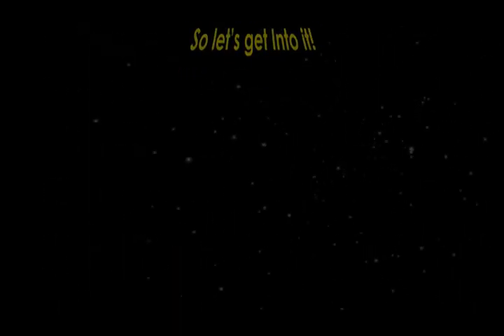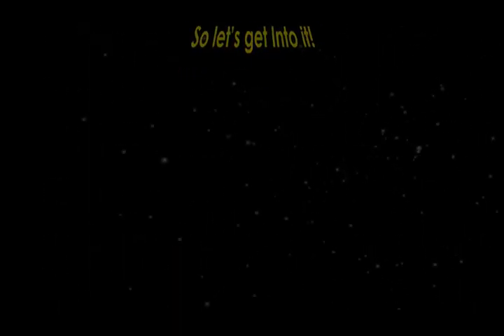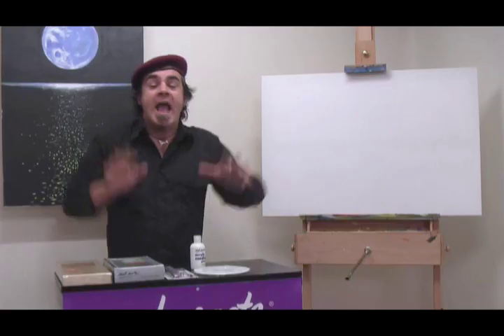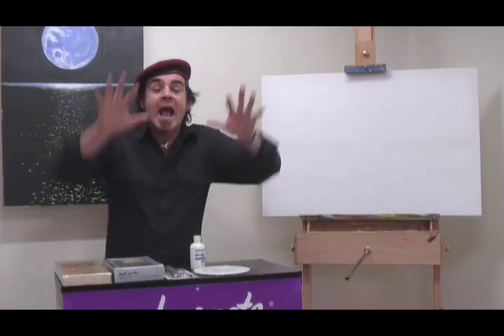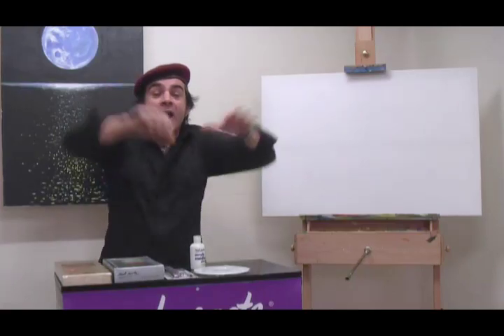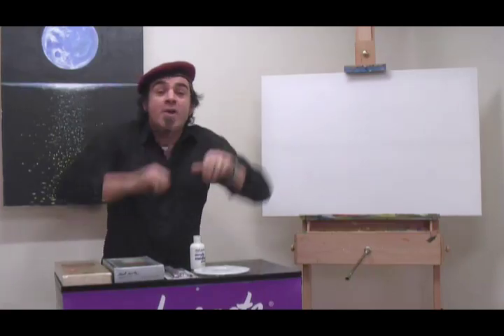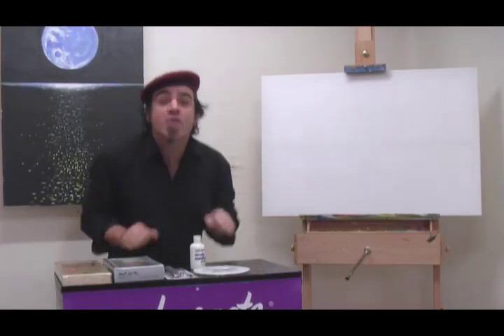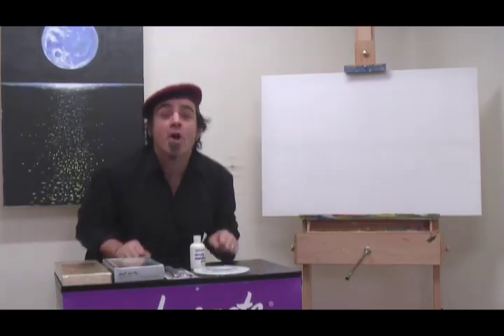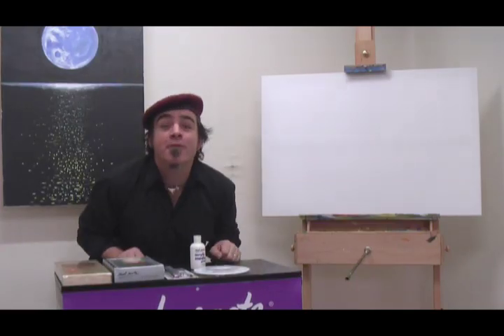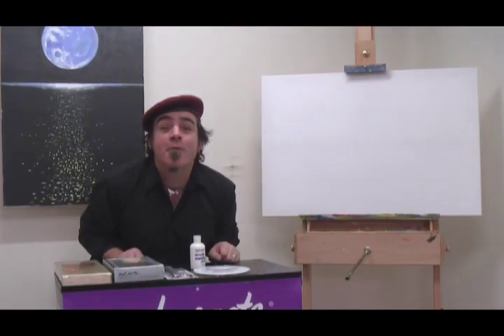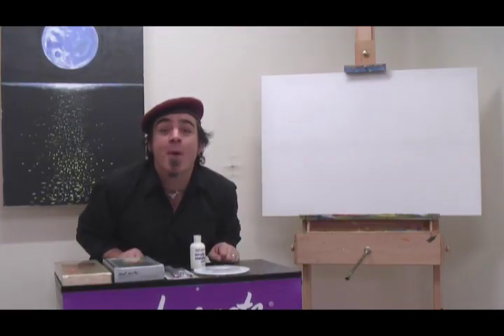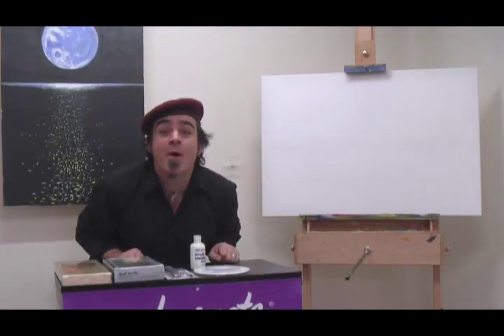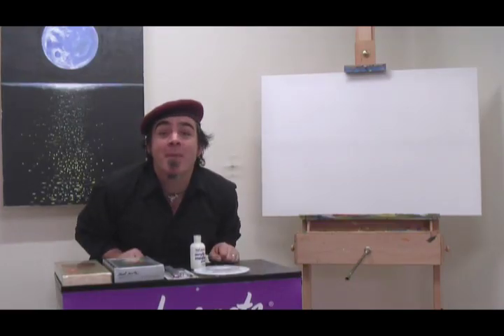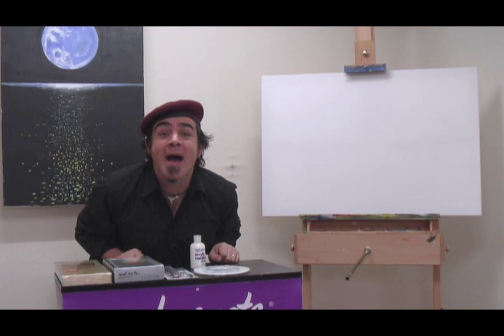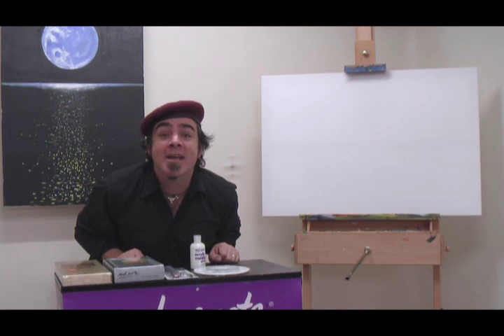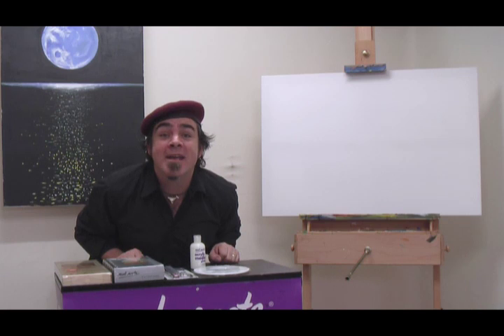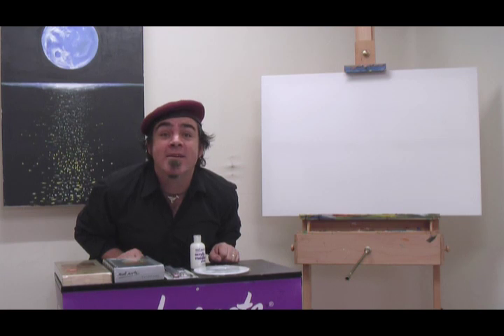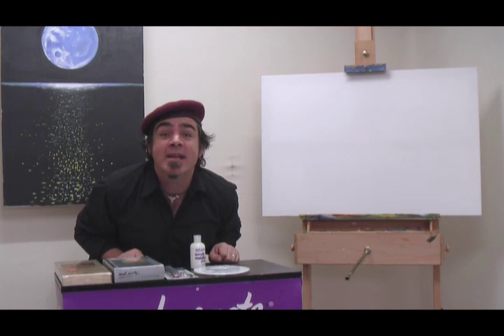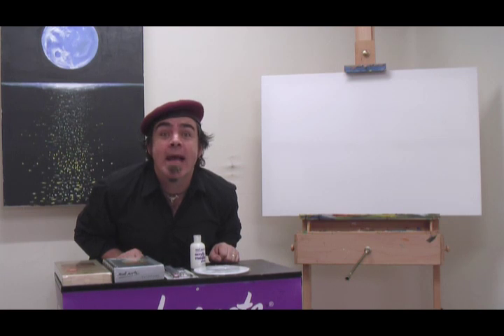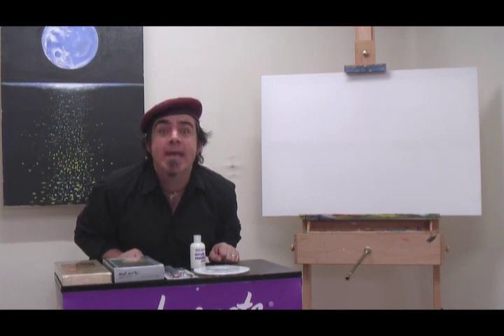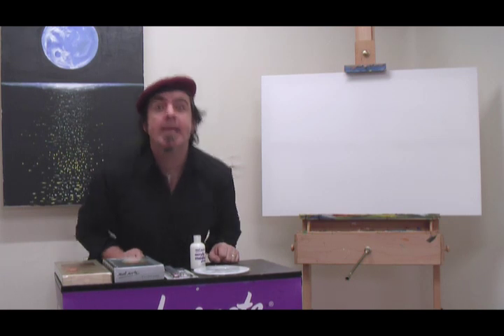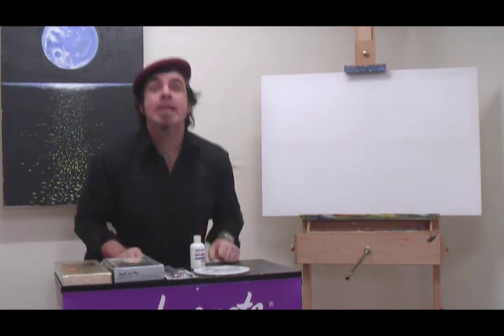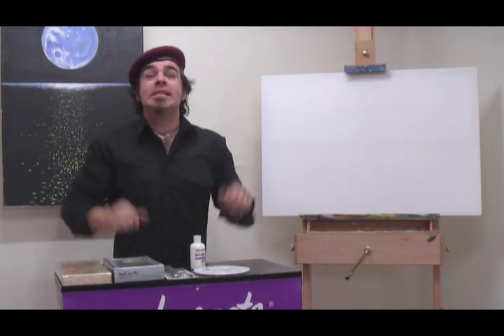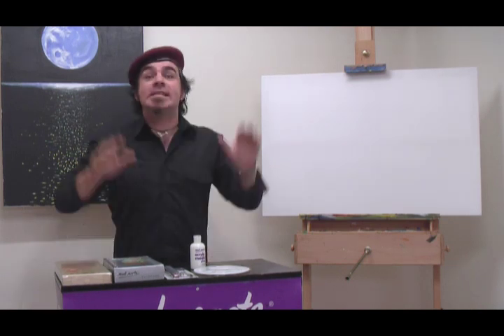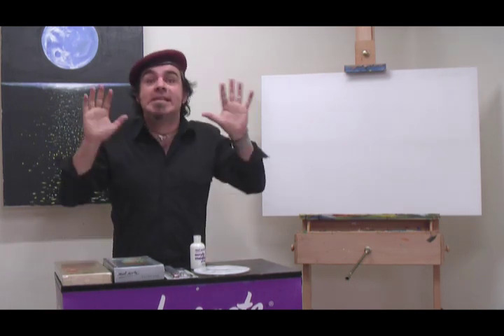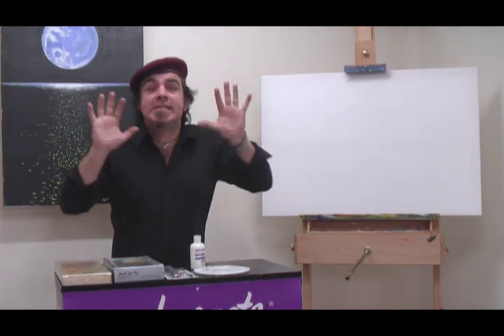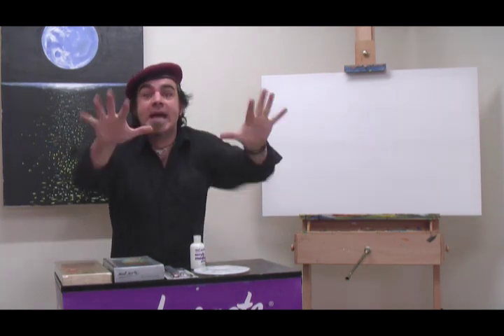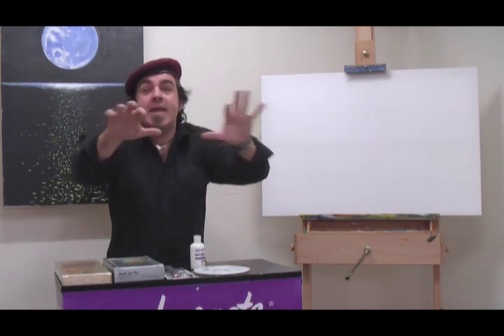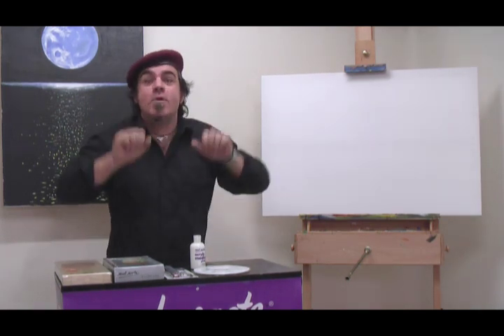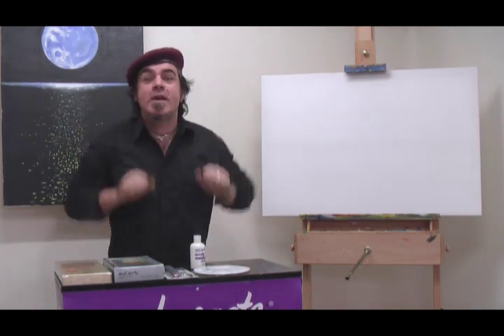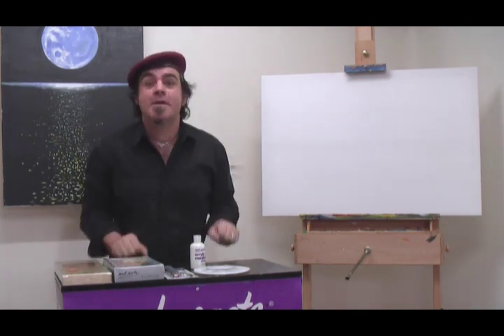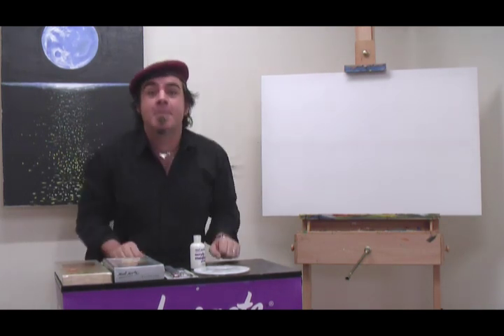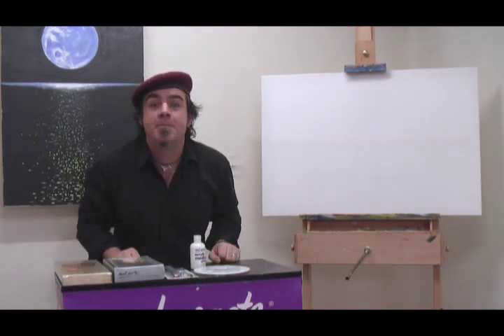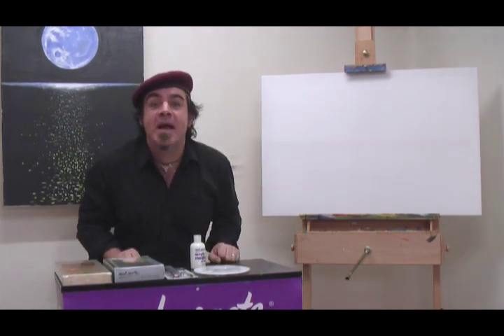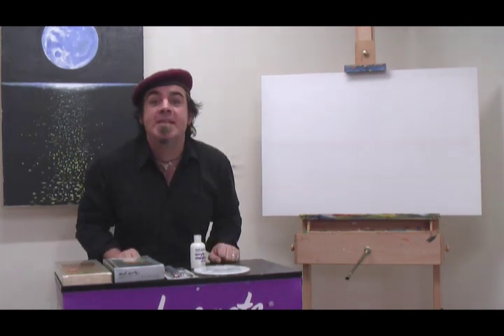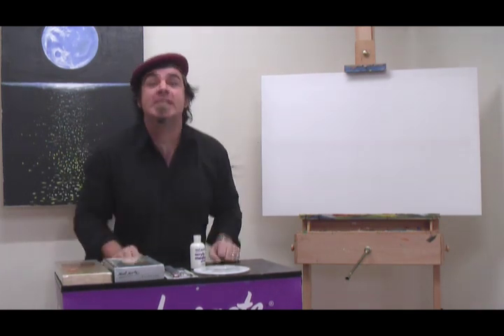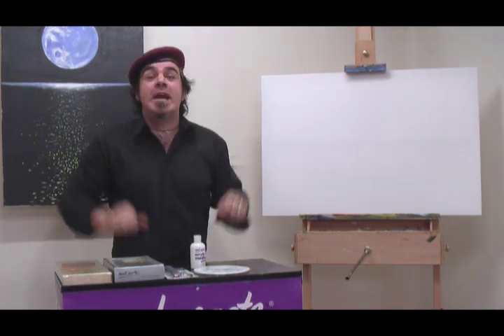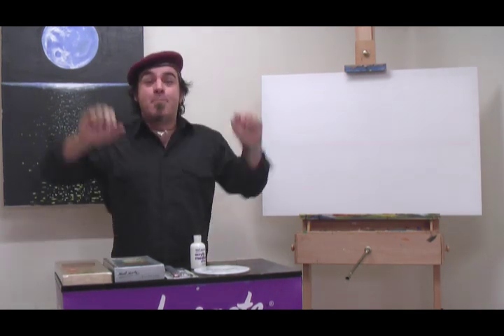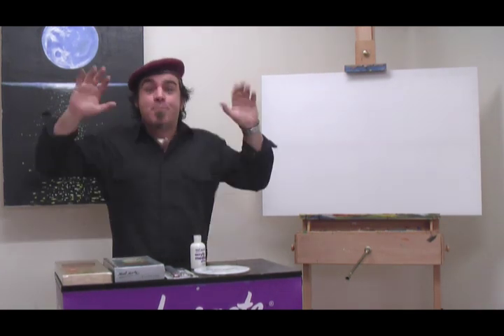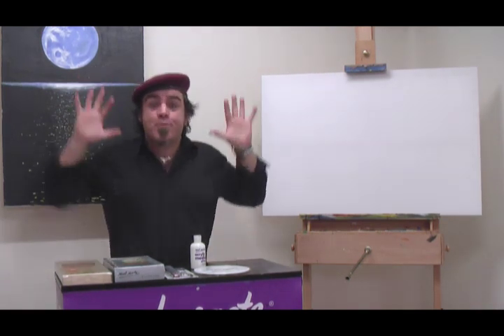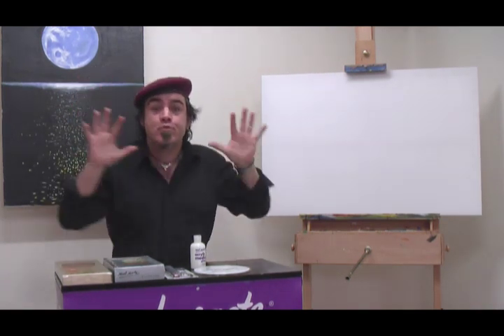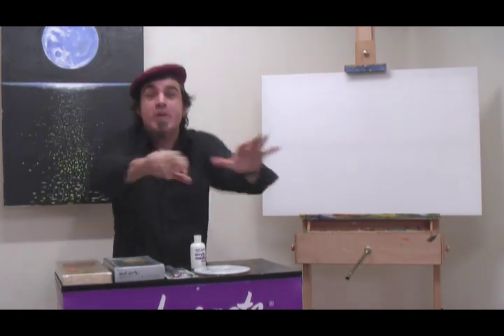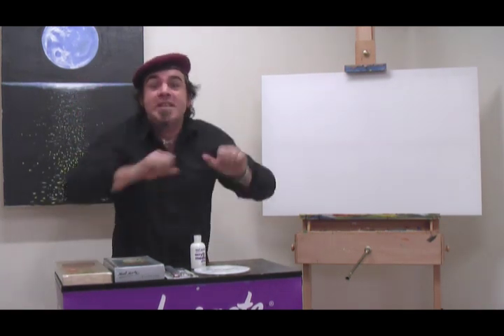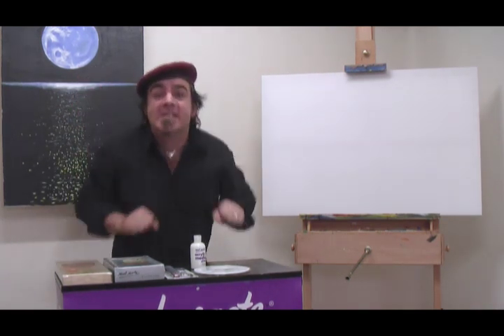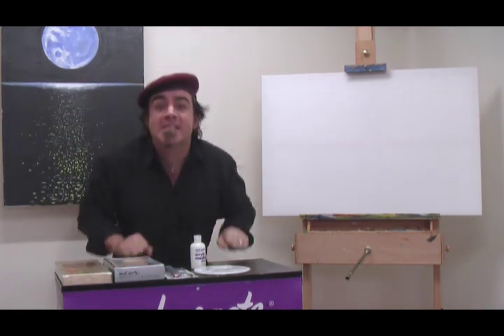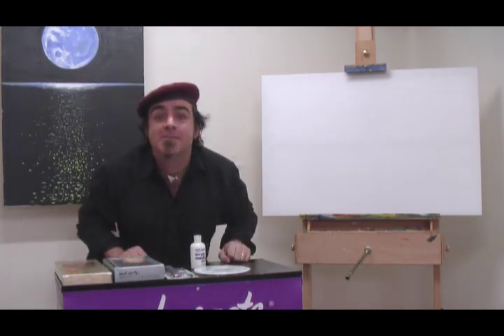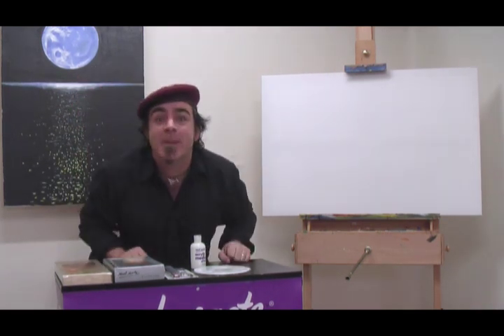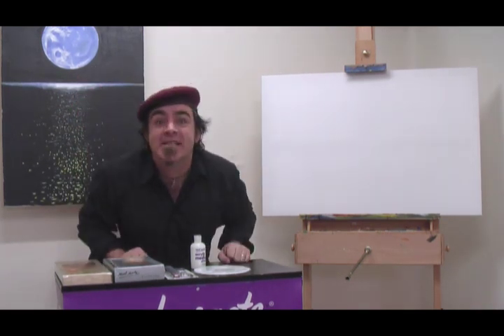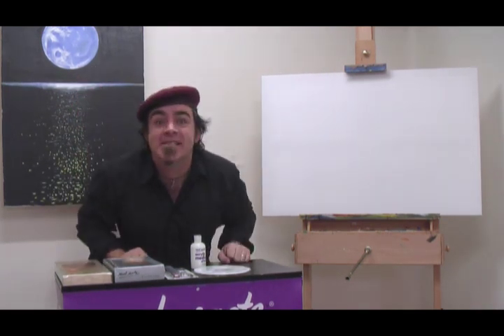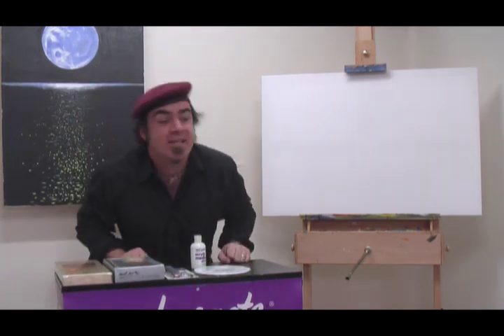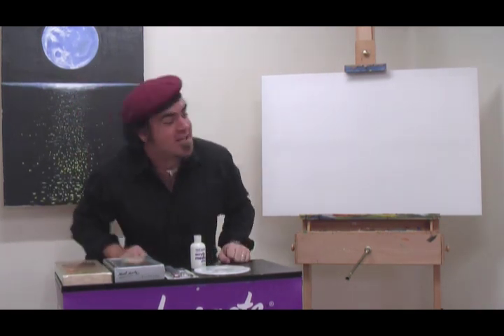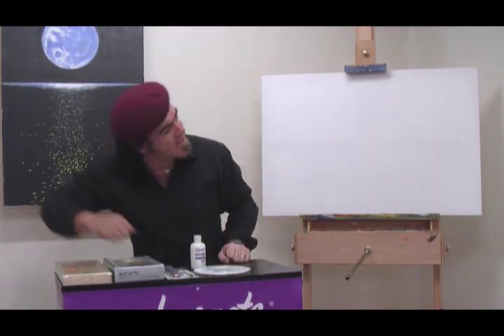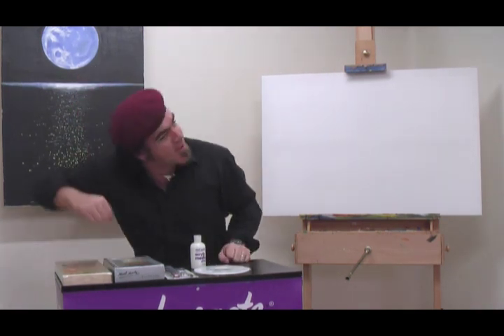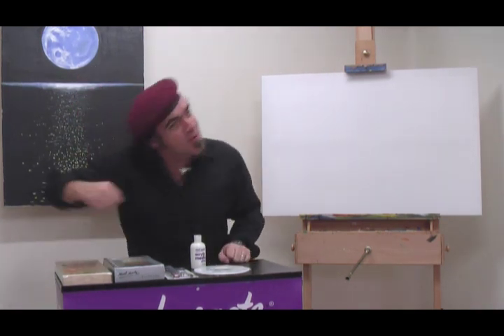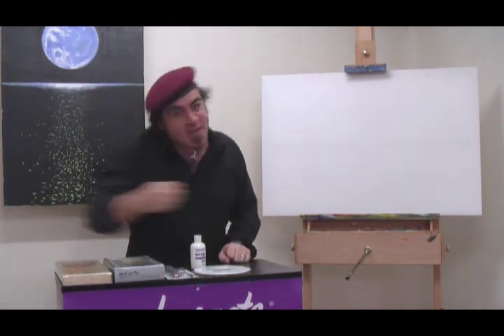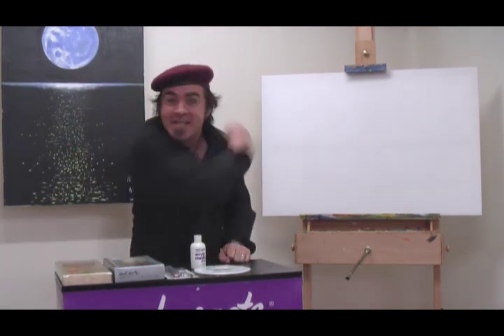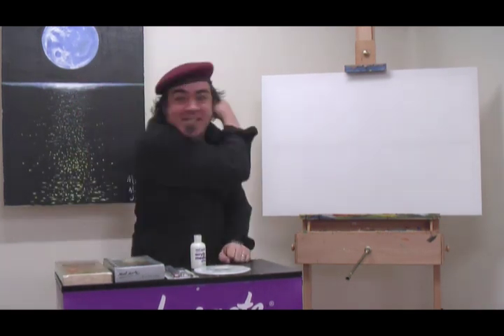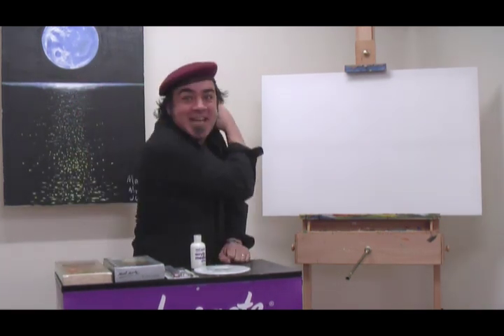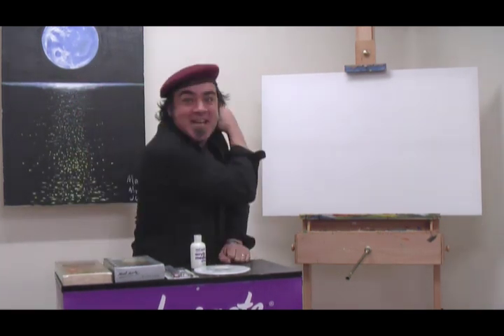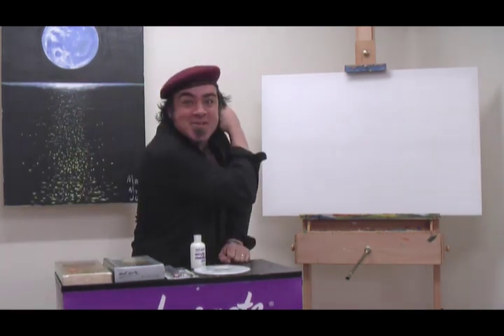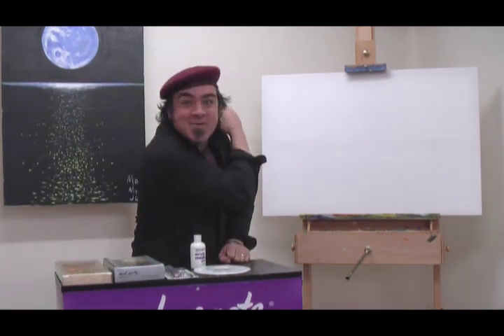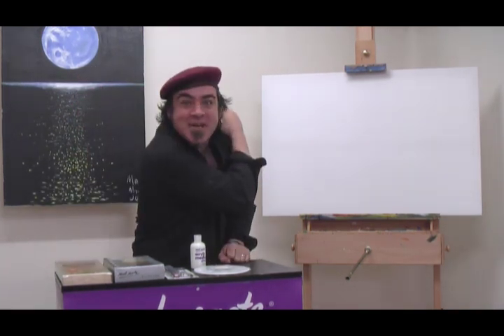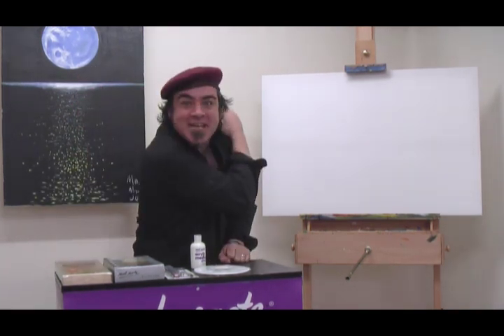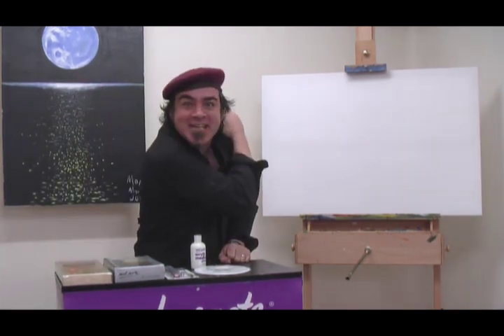Hello, Joe from Montmartre here again. Today we're going to be painting up brilliant space scenes, so let's get into it.